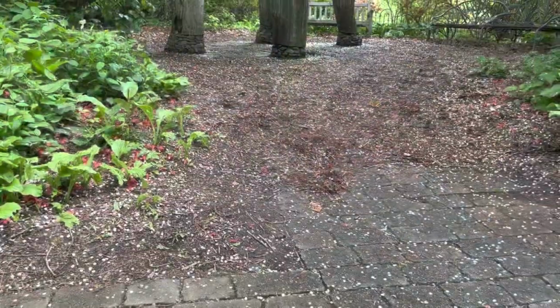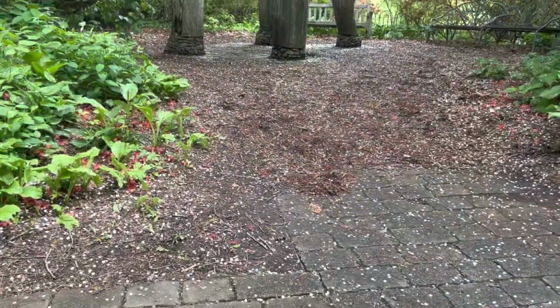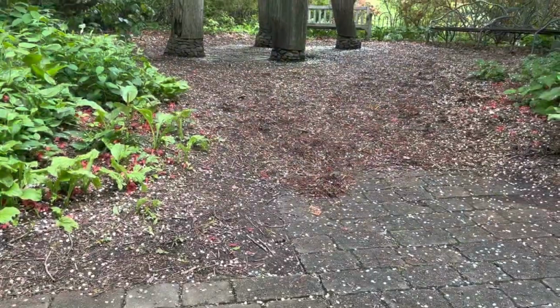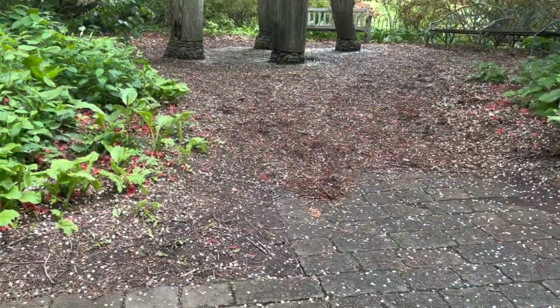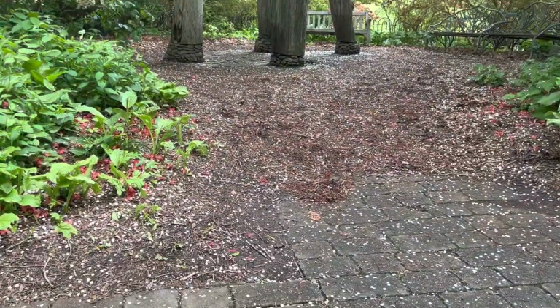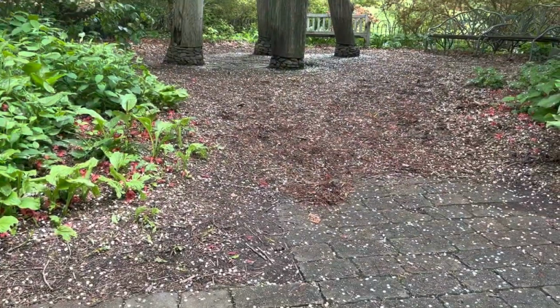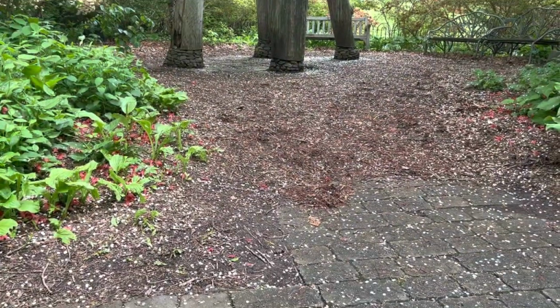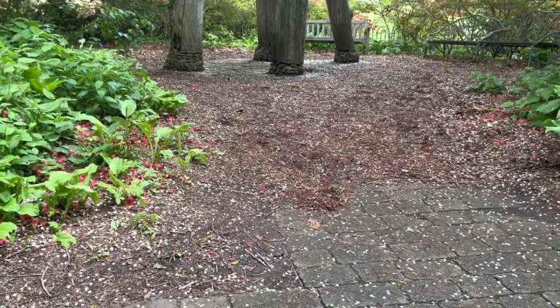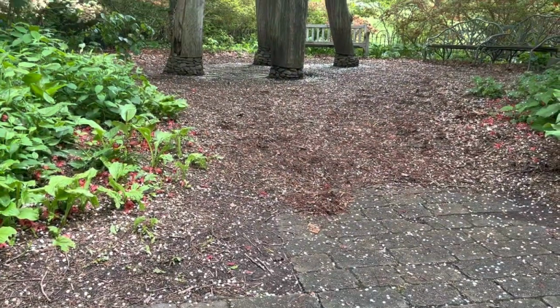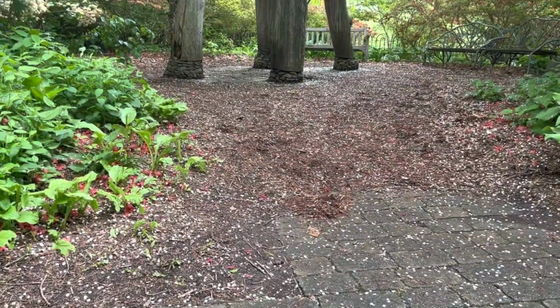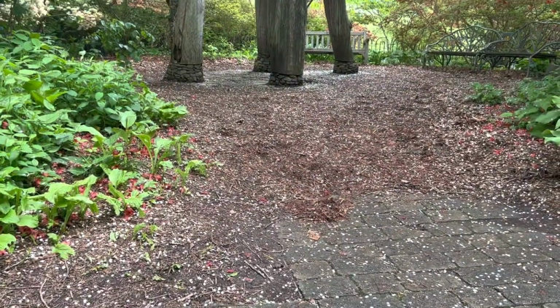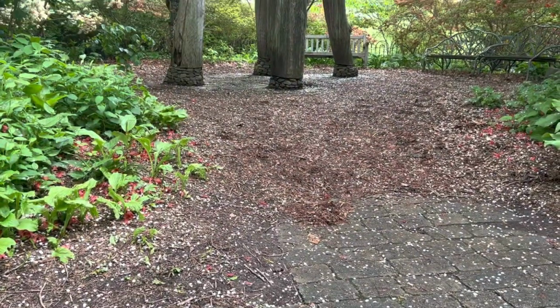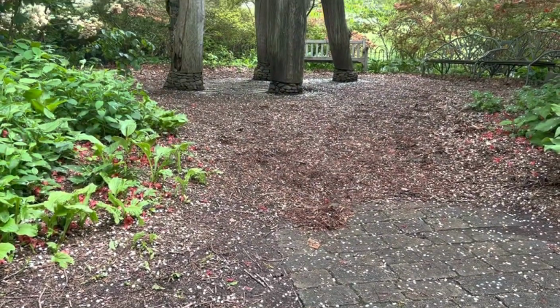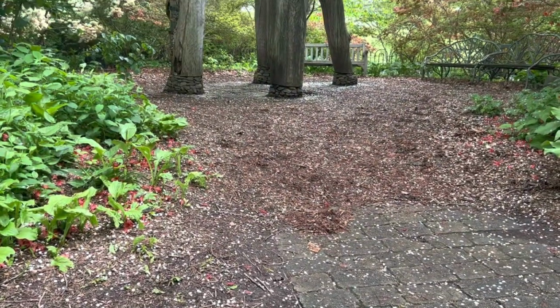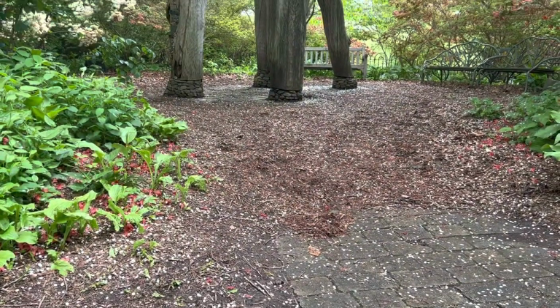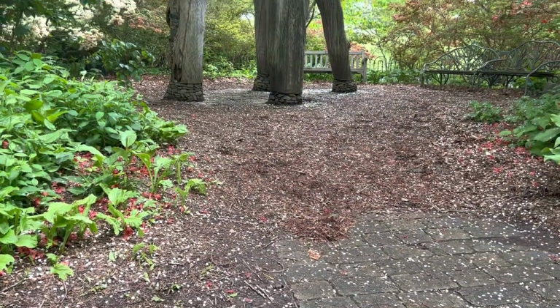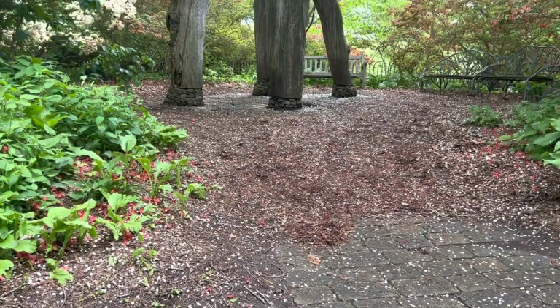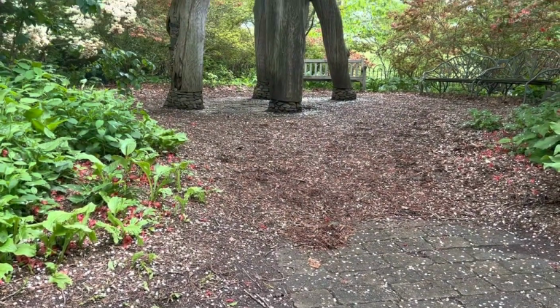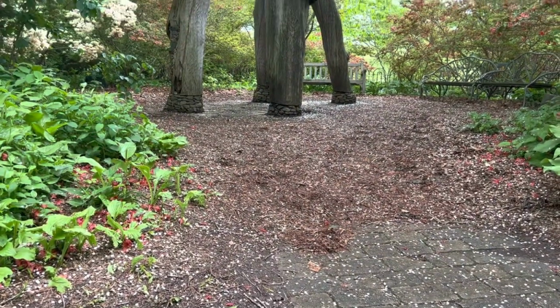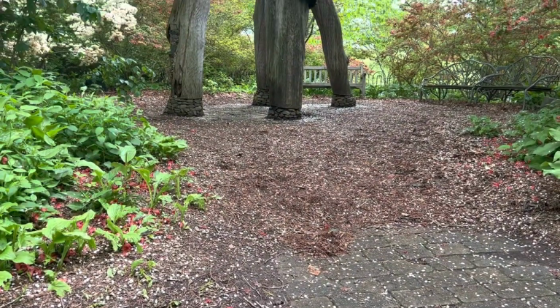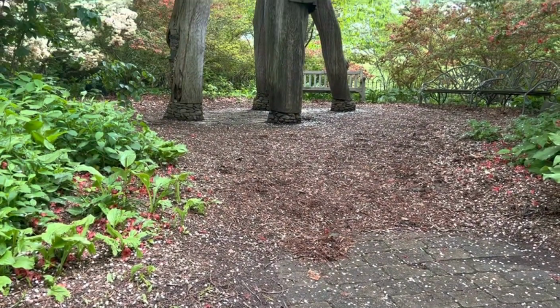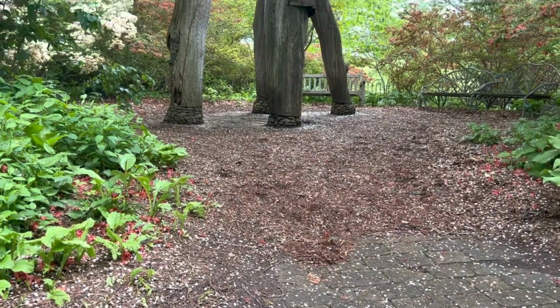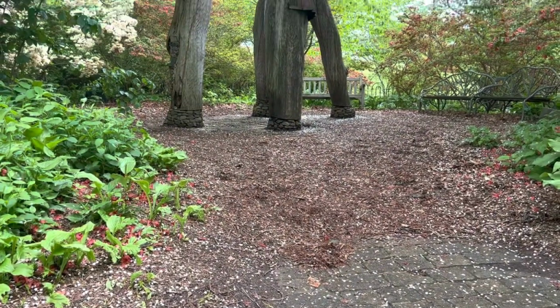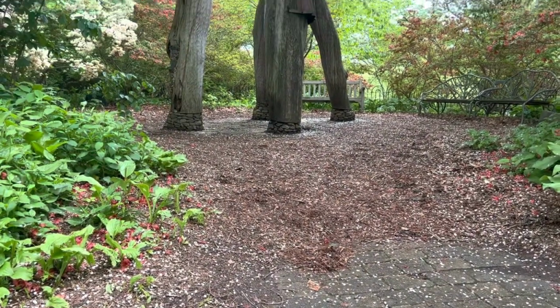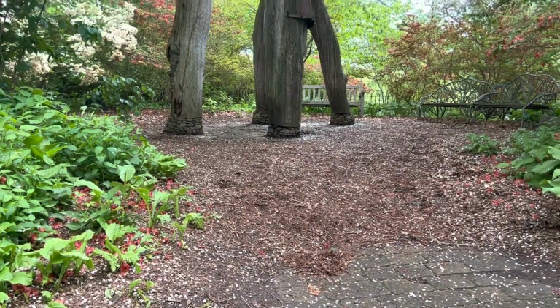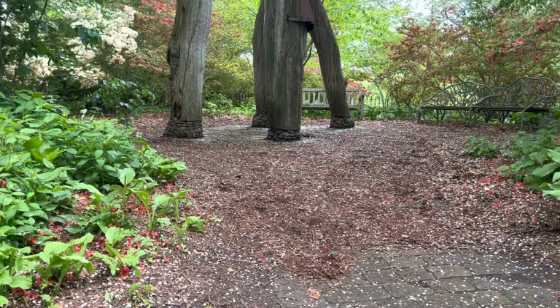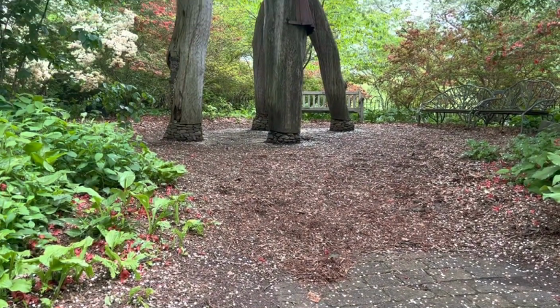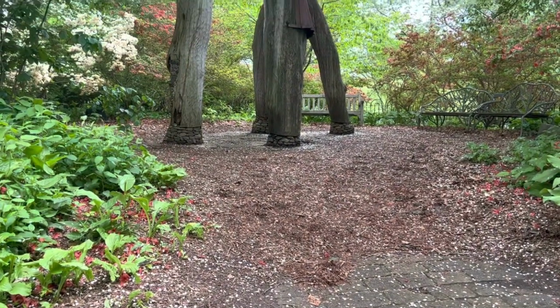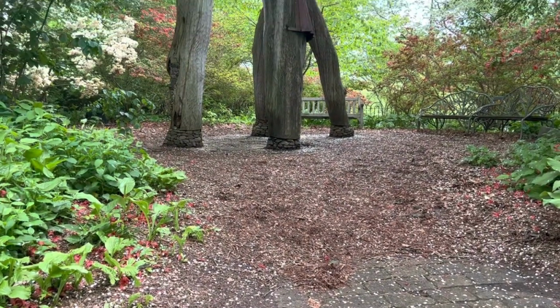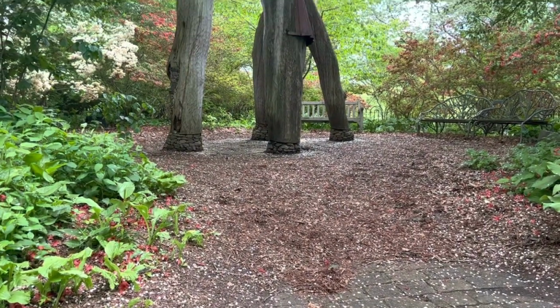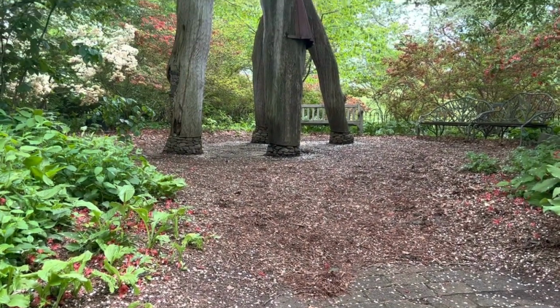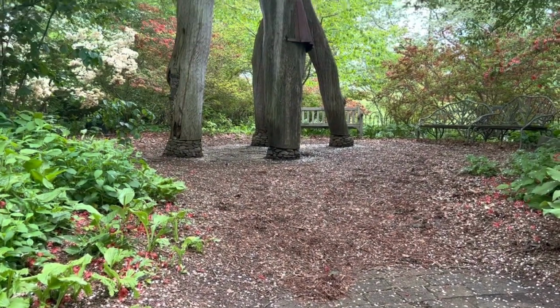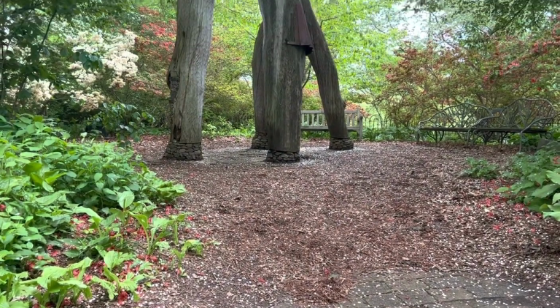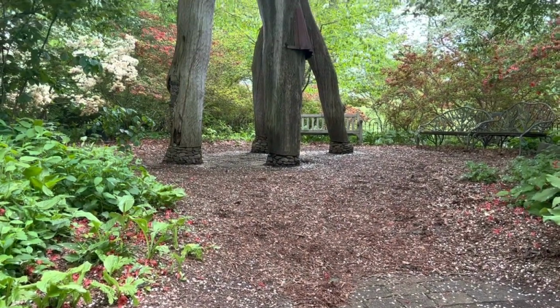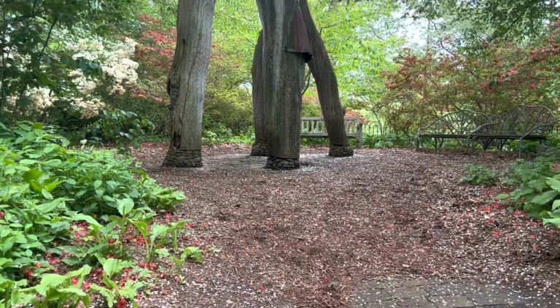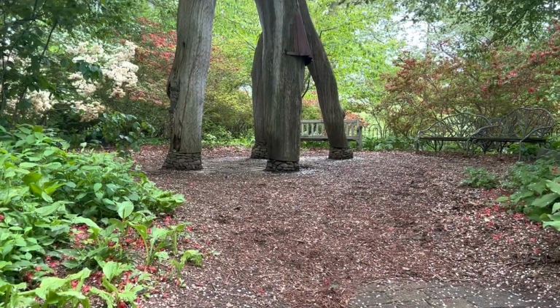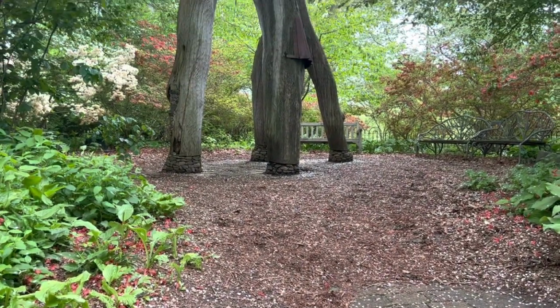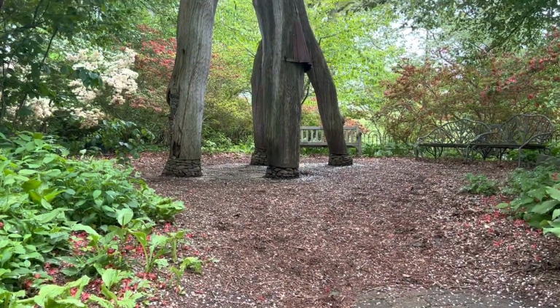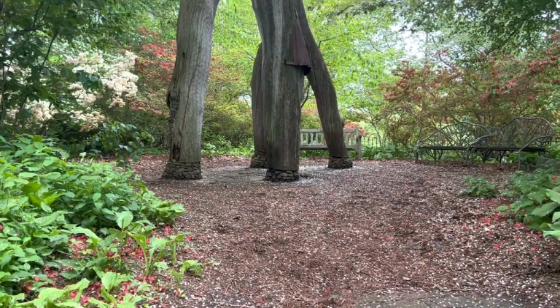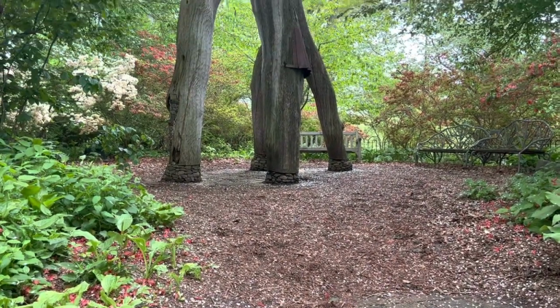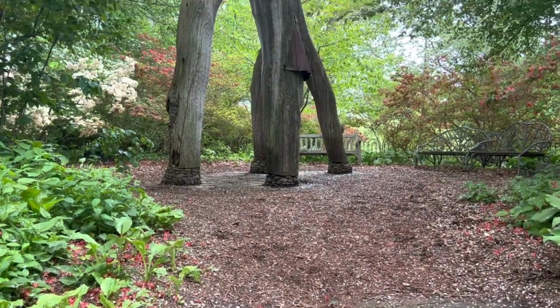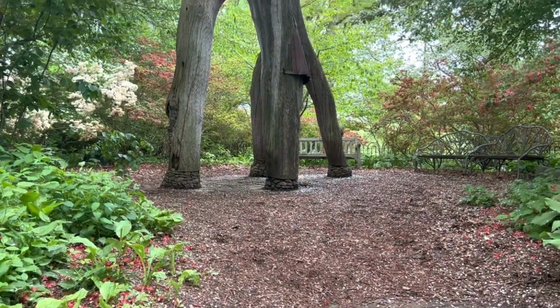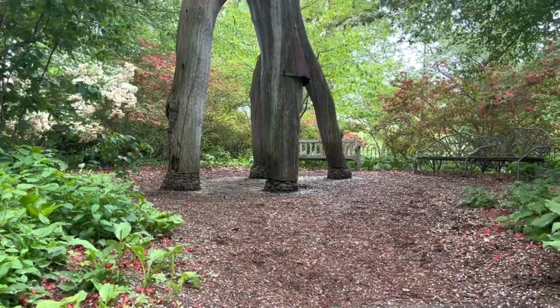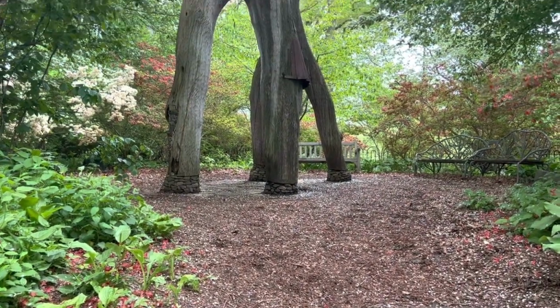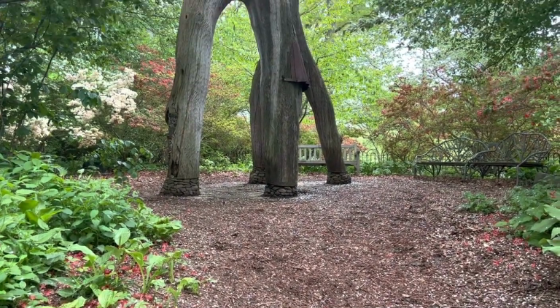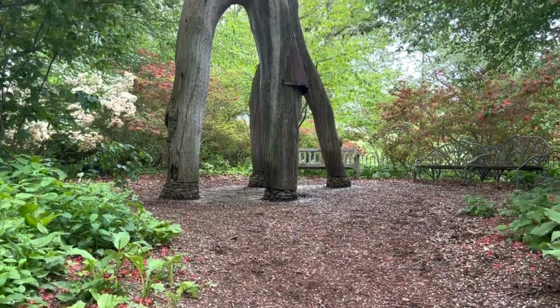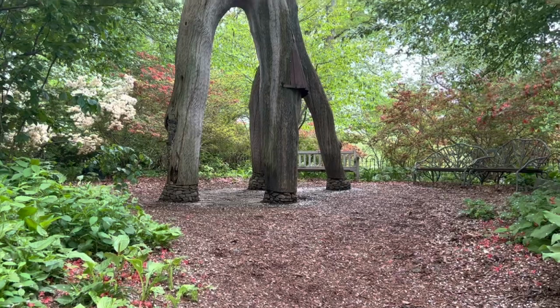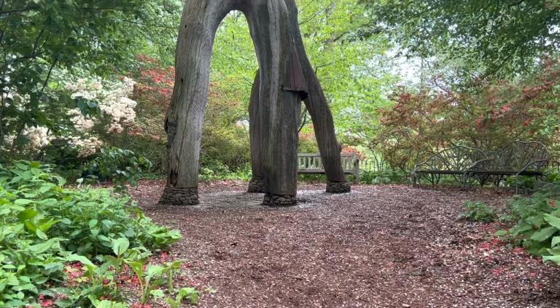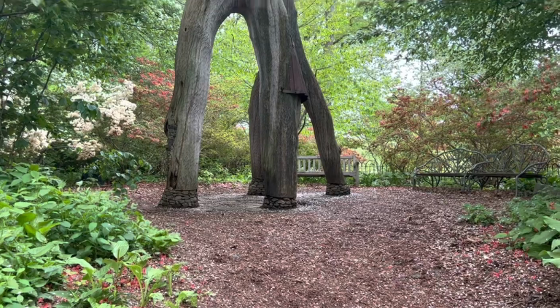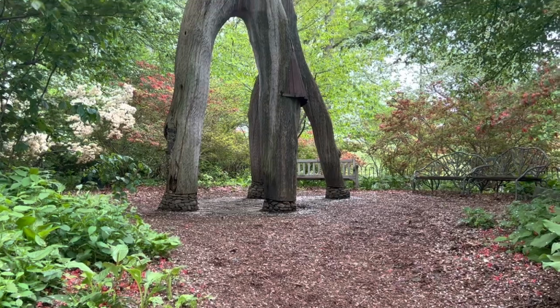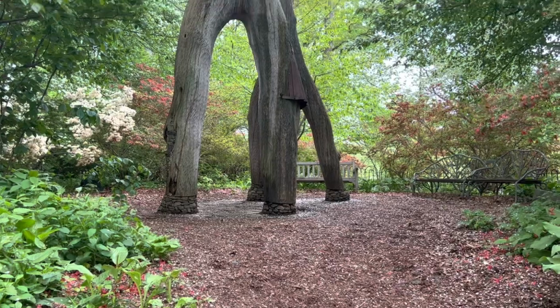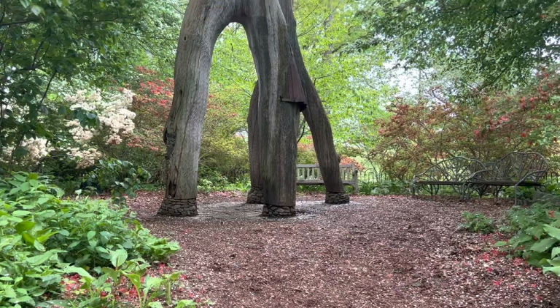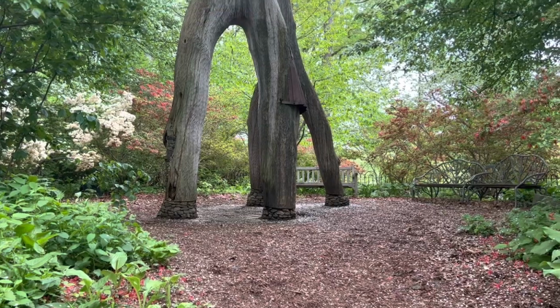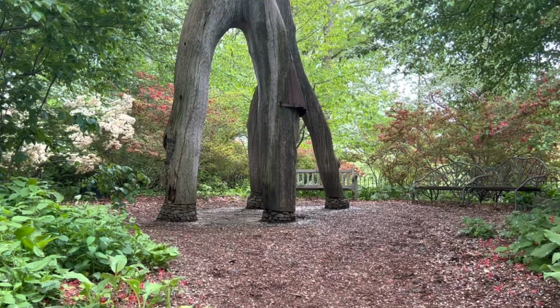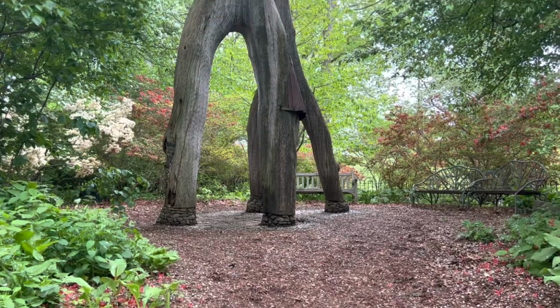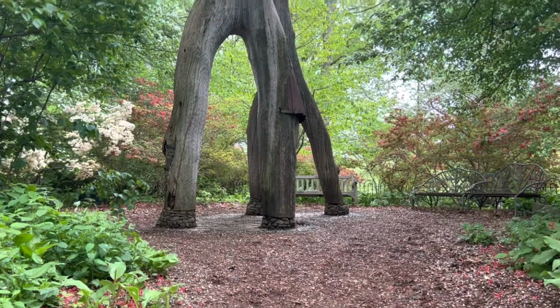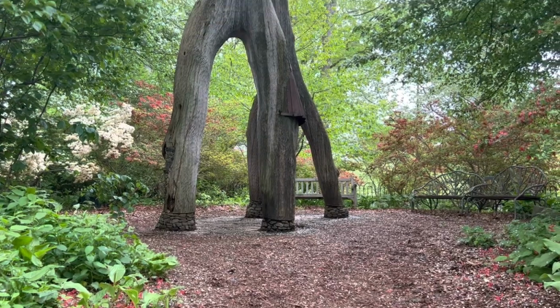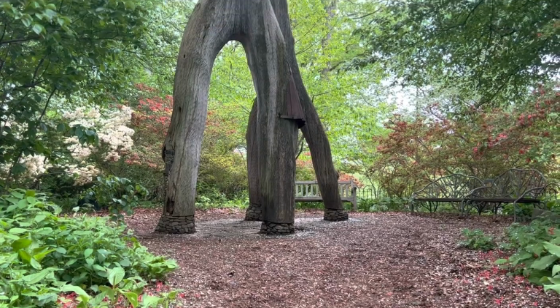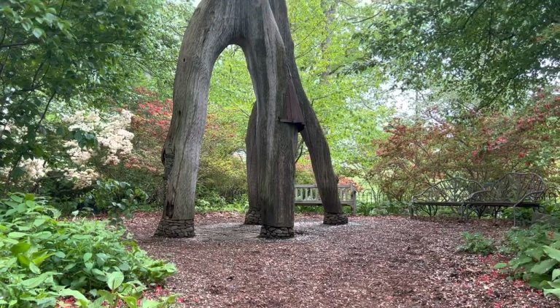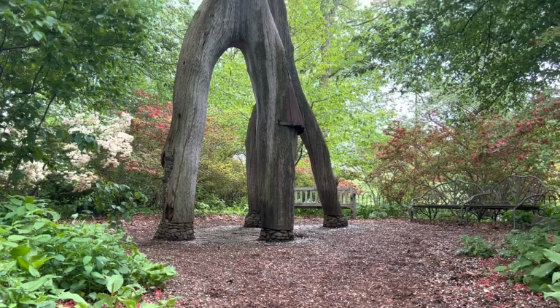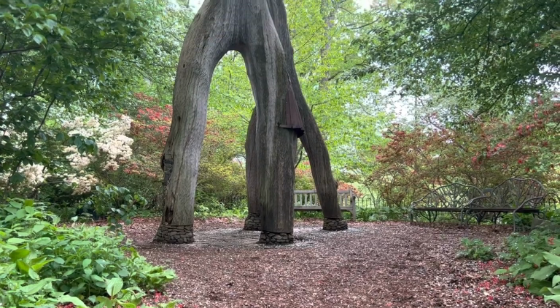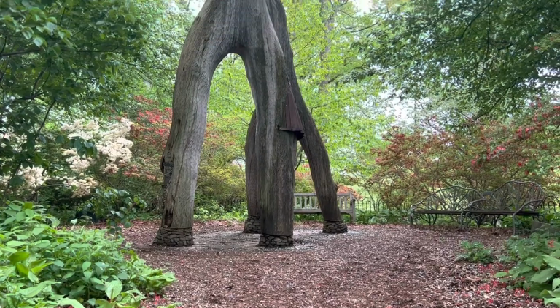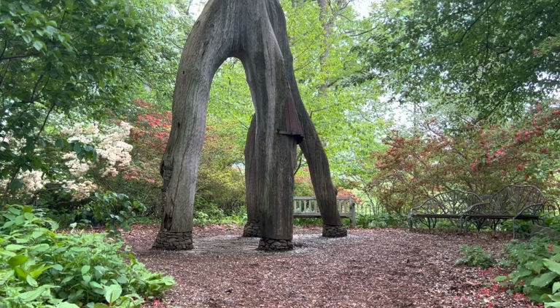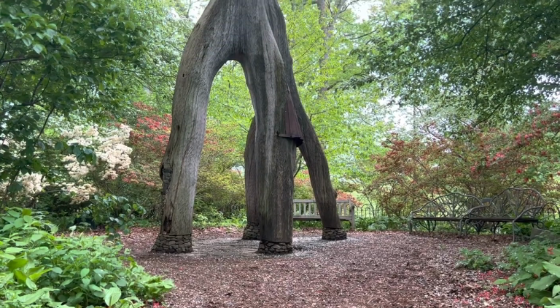And this, friends, is the infamous upside-down tree. And how do you do?